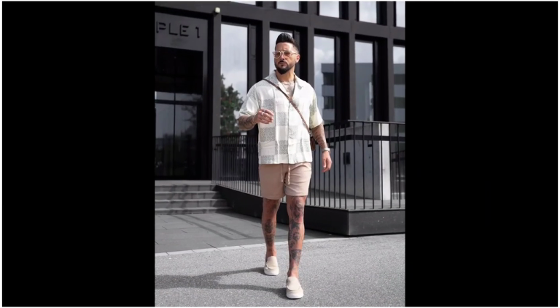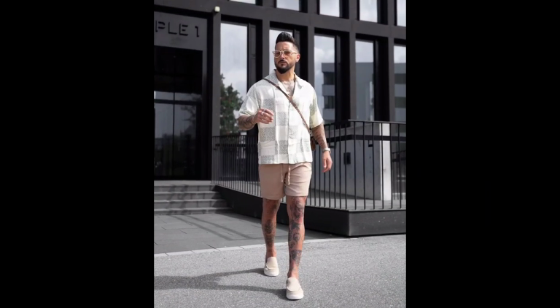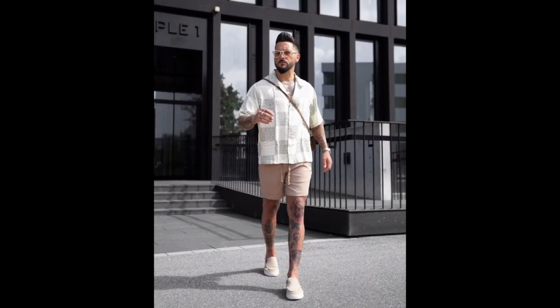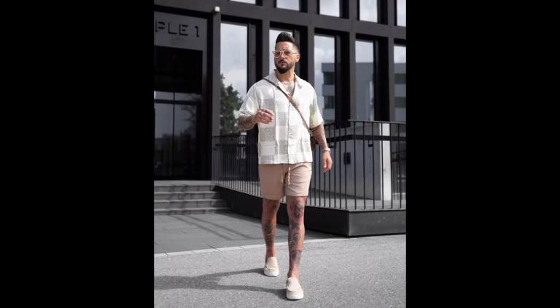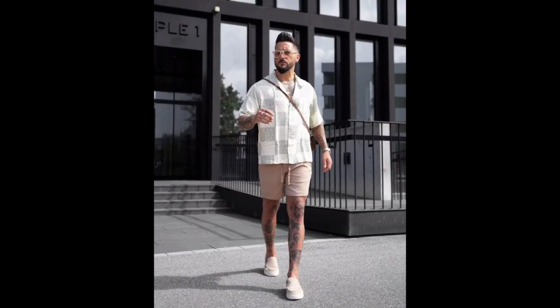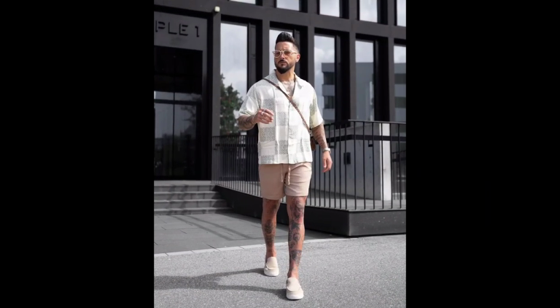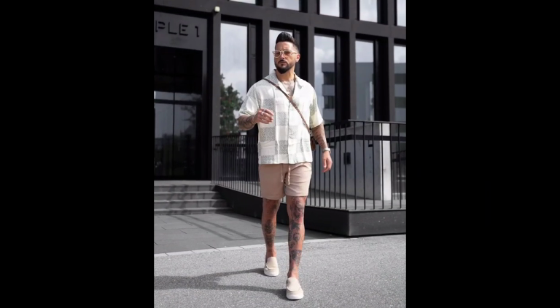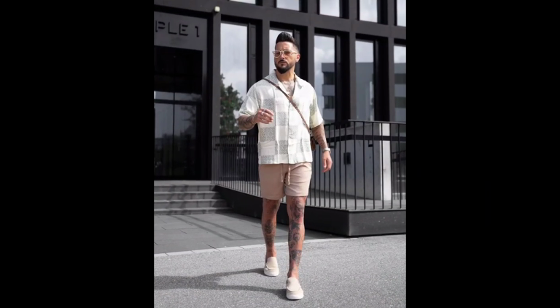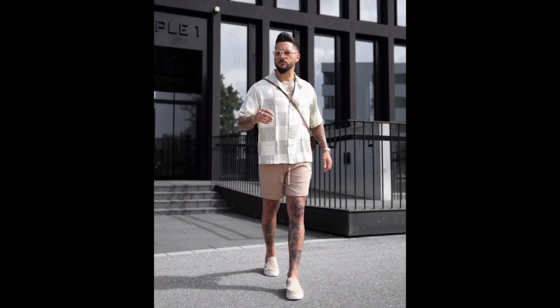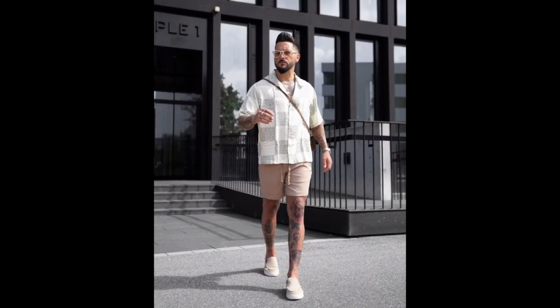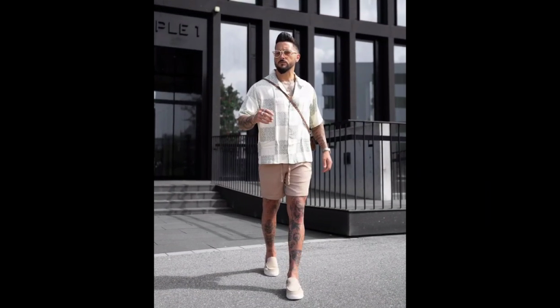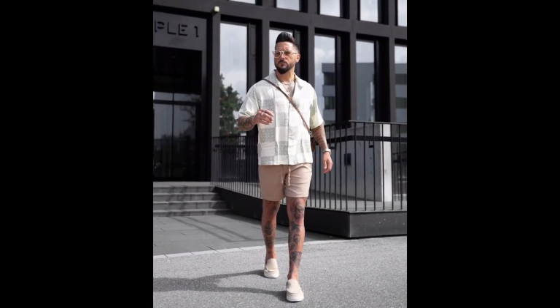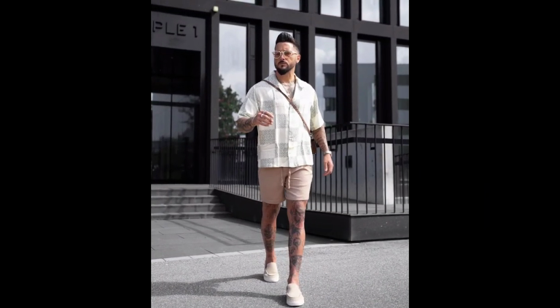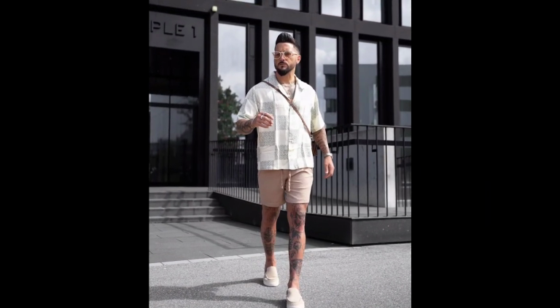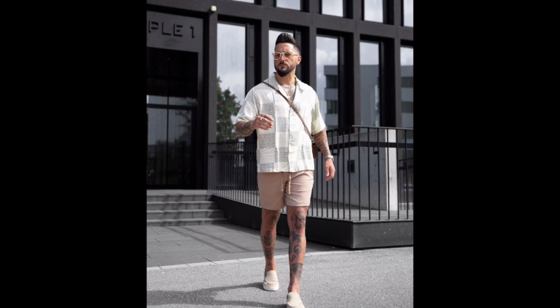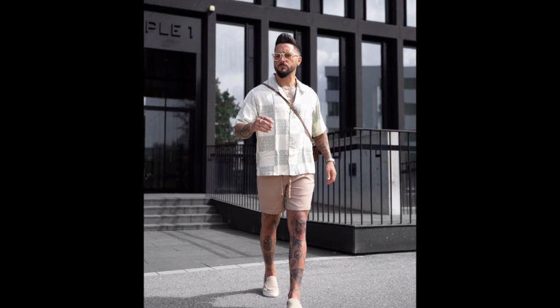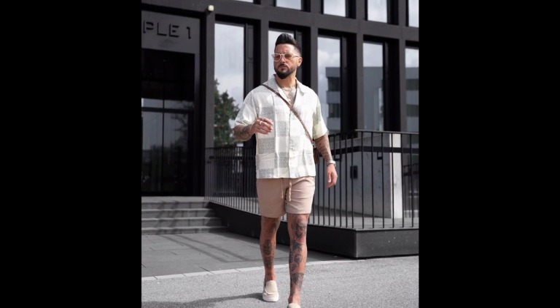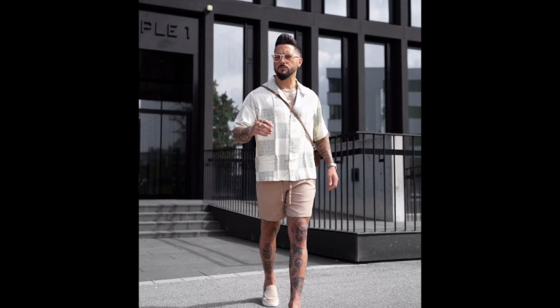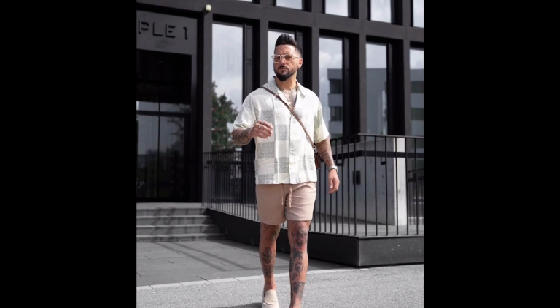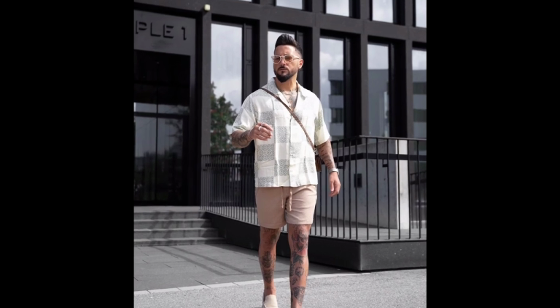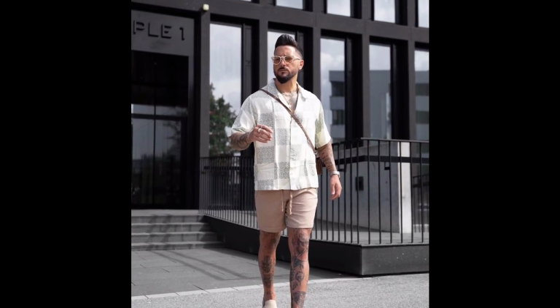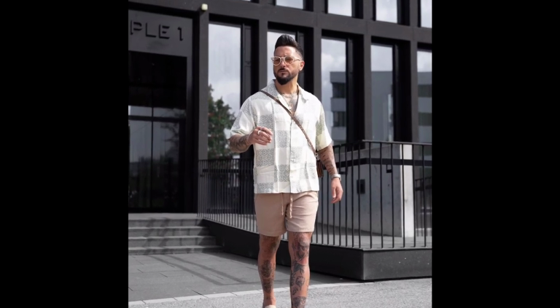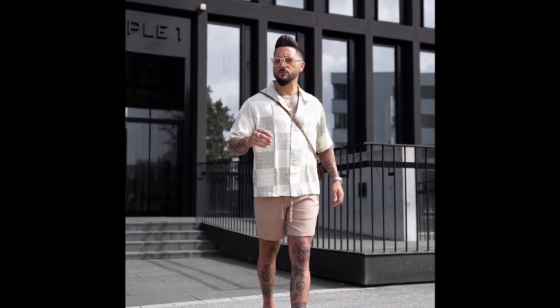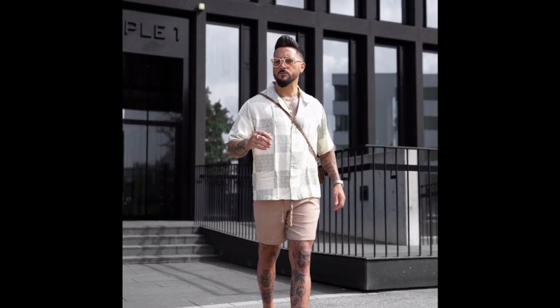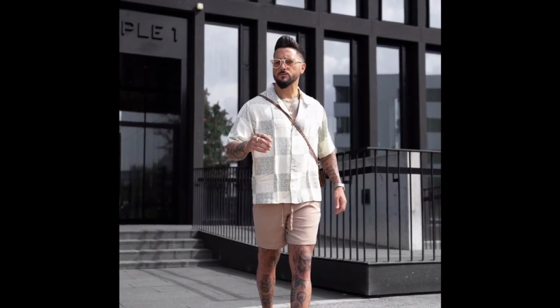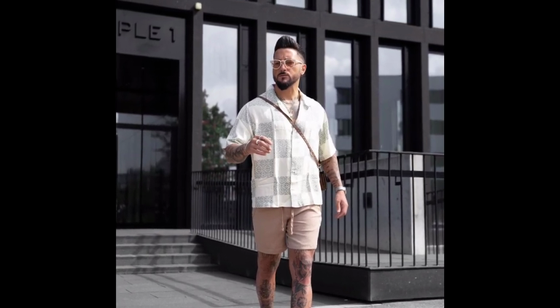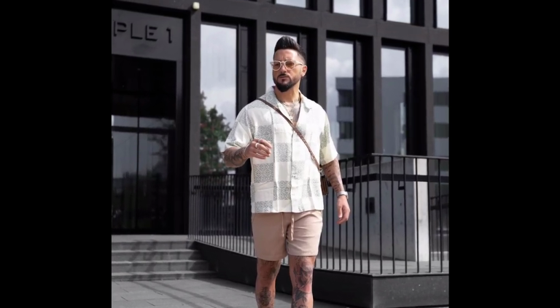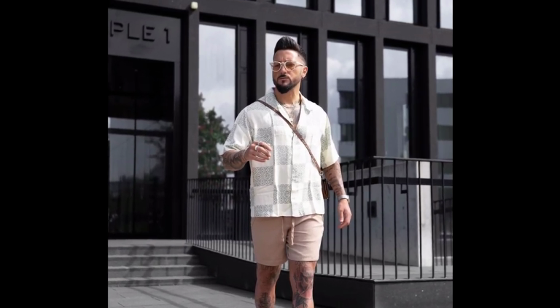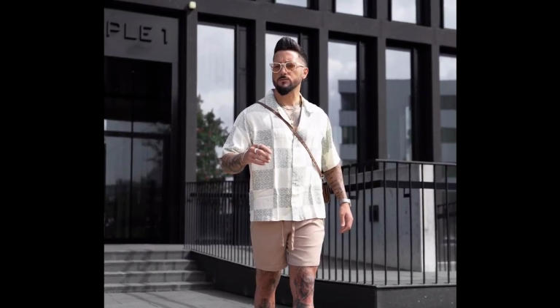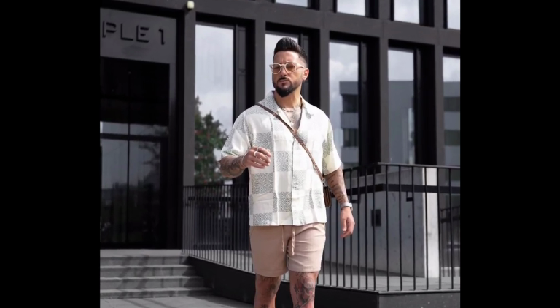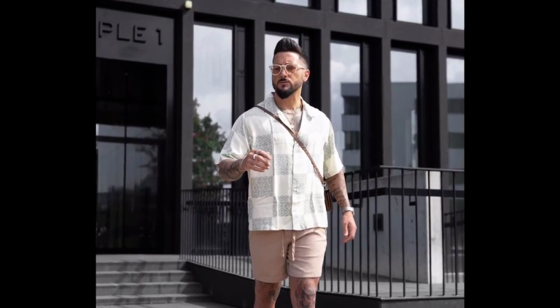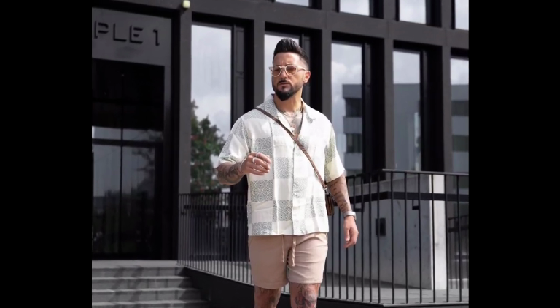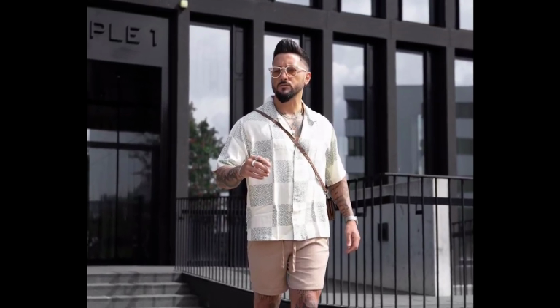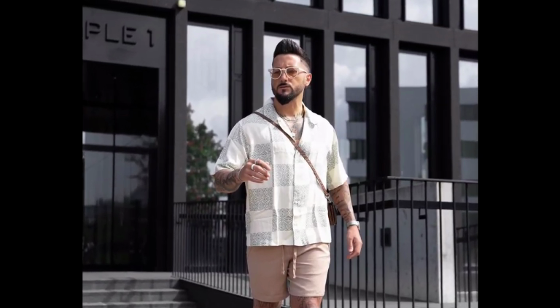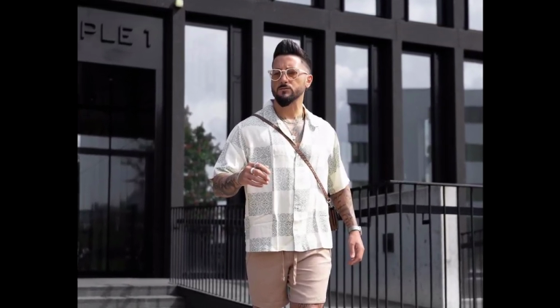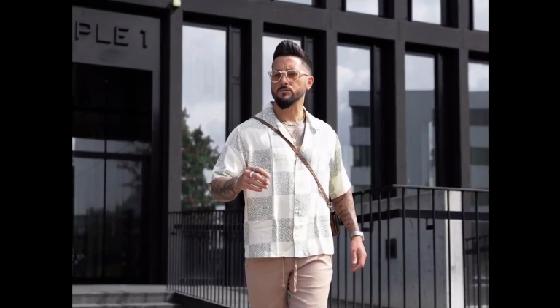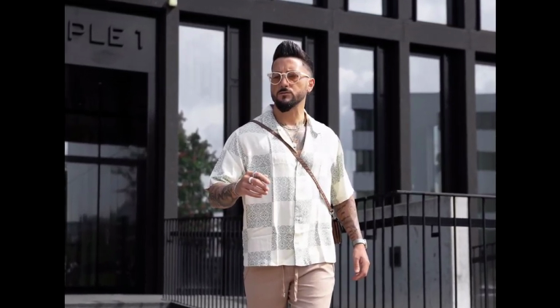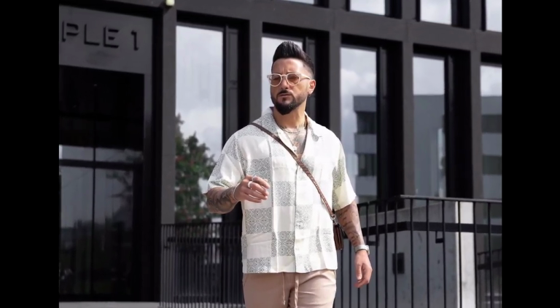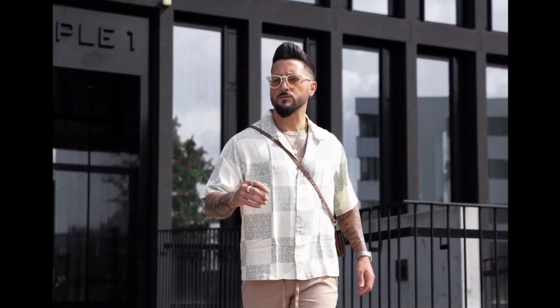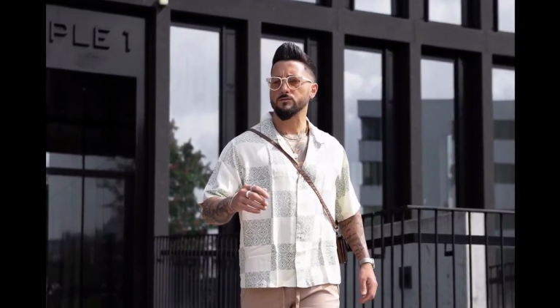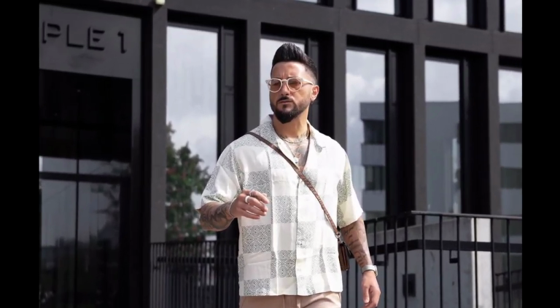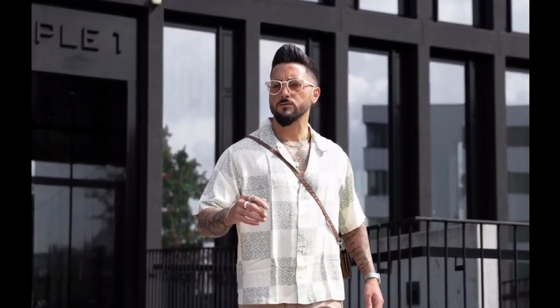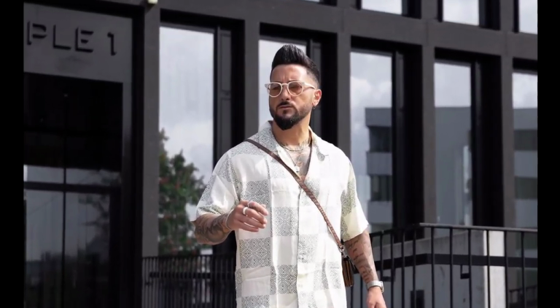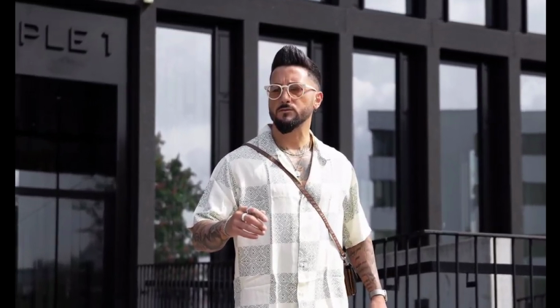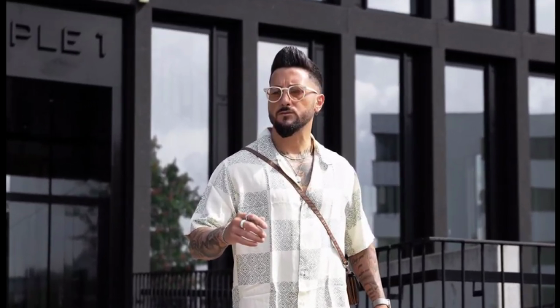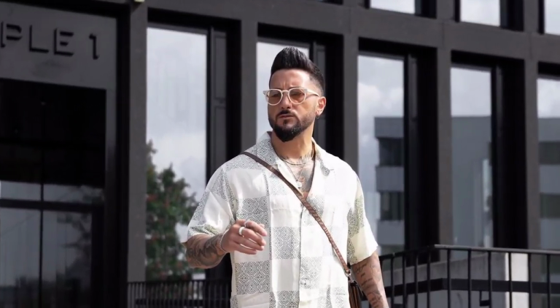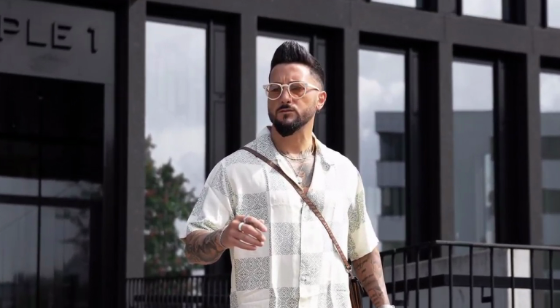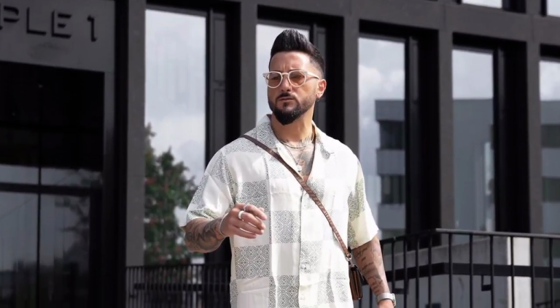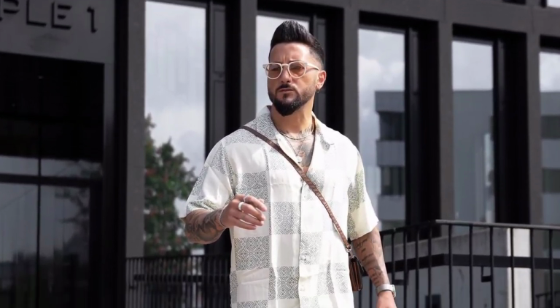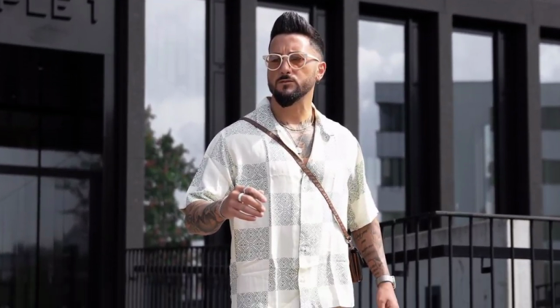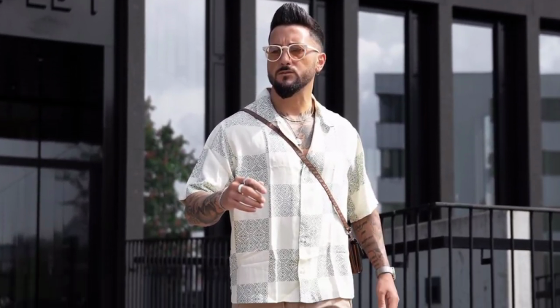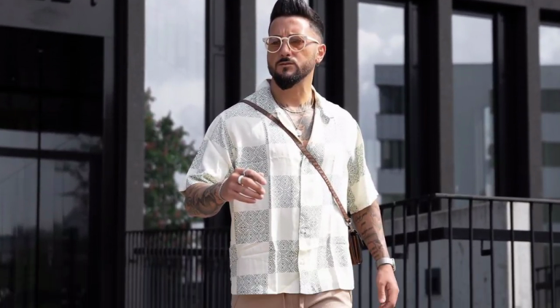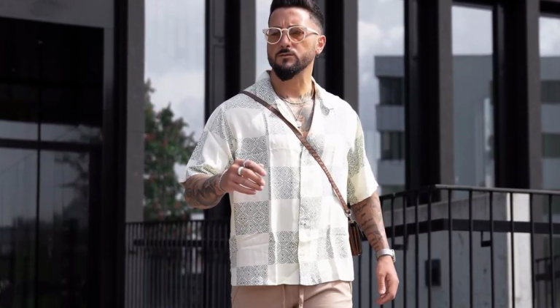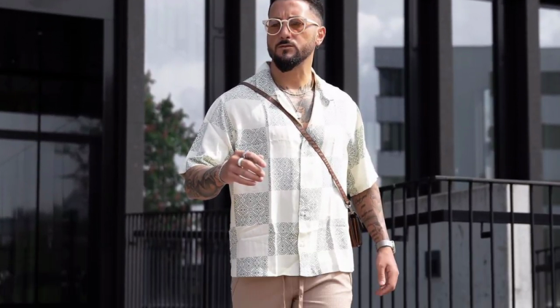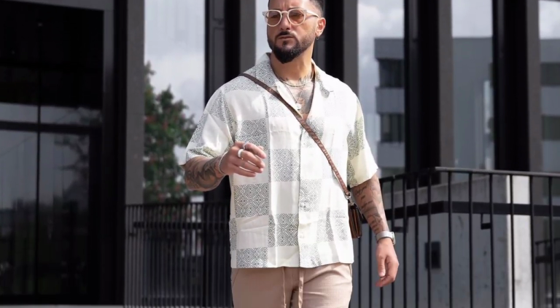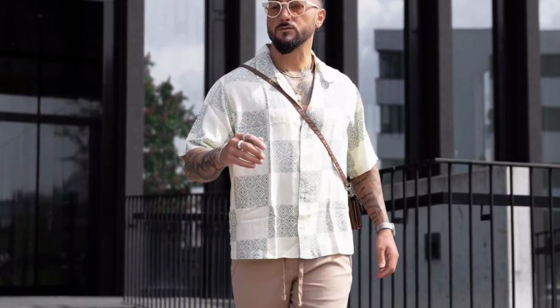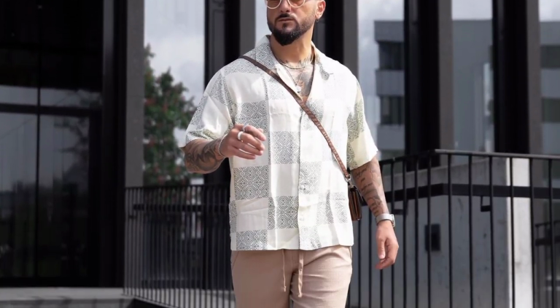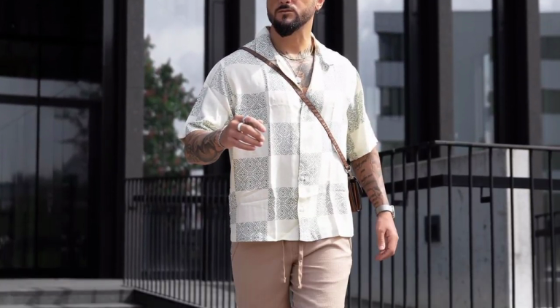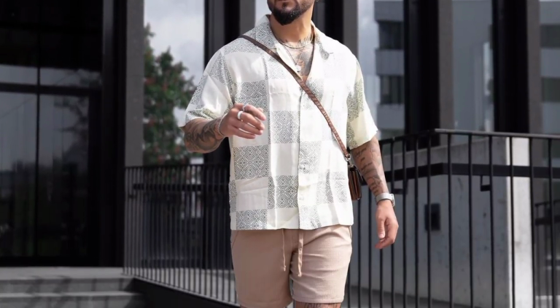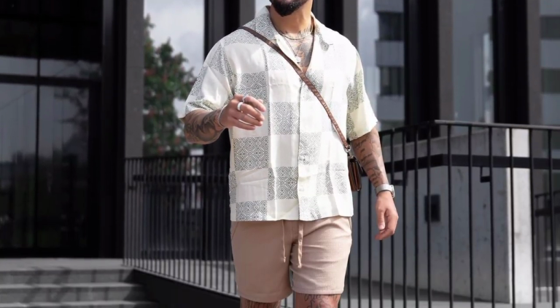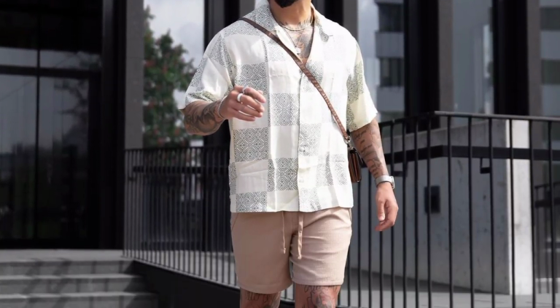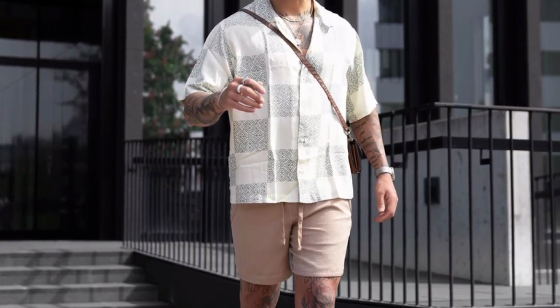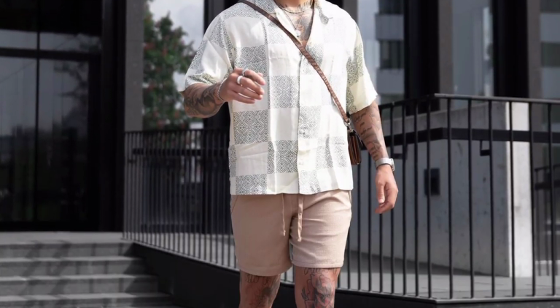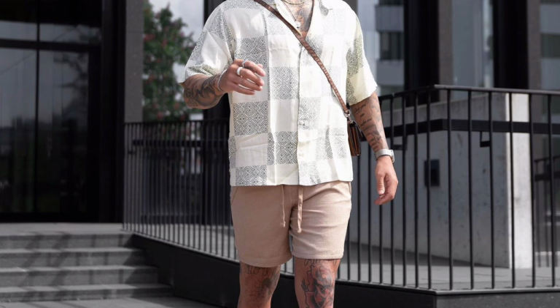For the next outfit, you can try a white and grey check shirt worn with cream shorts and cream loafers.